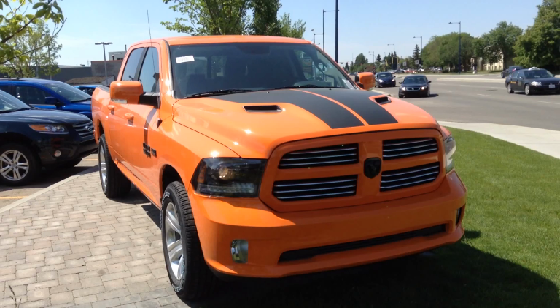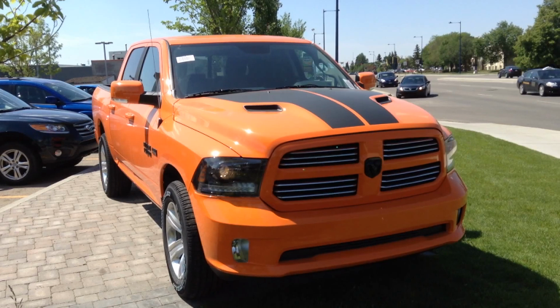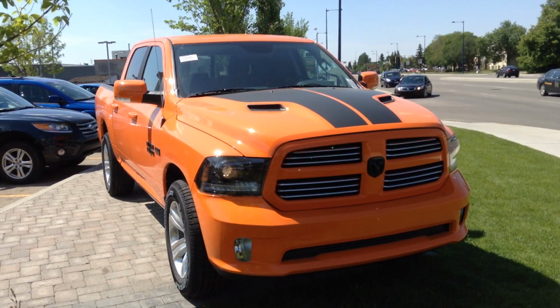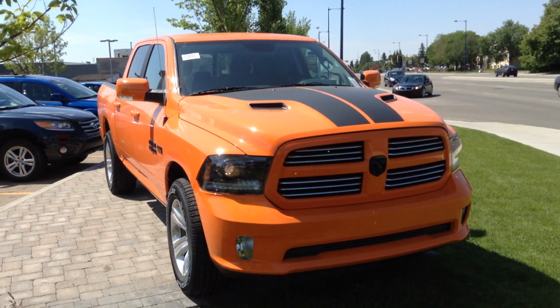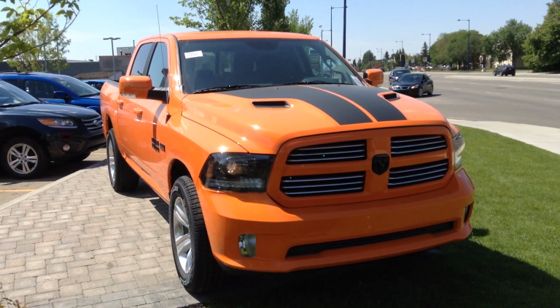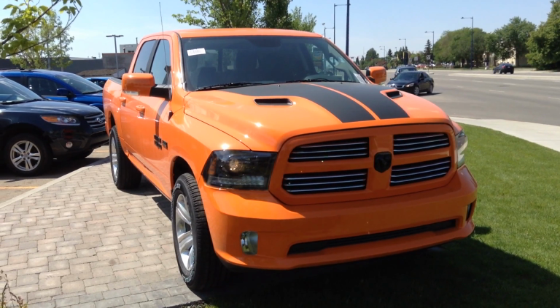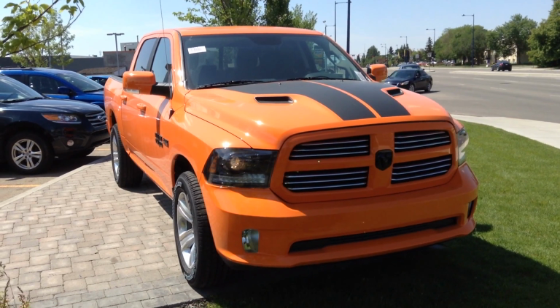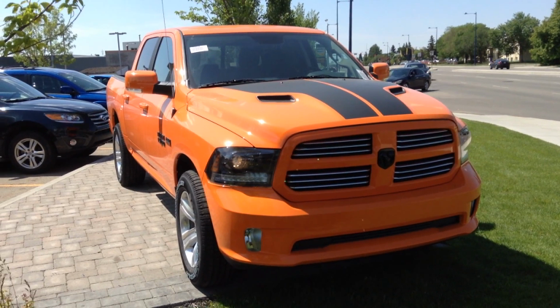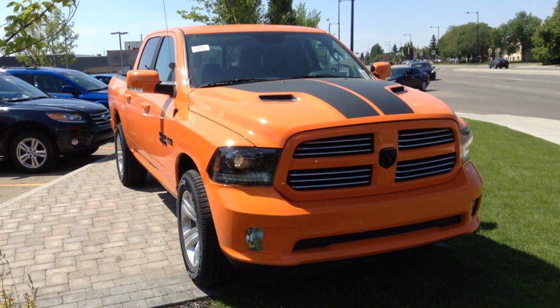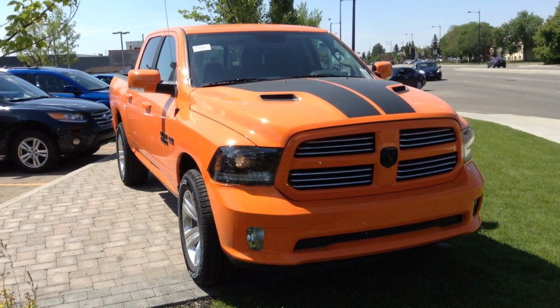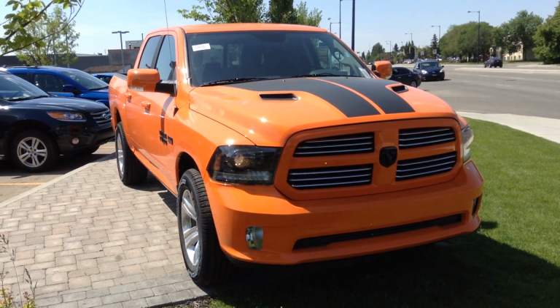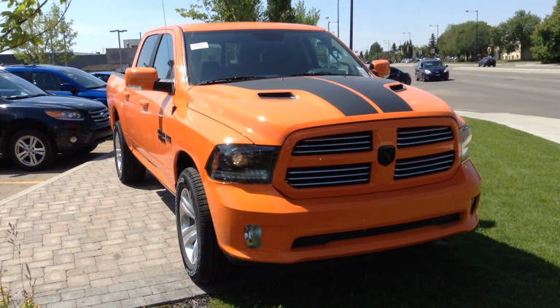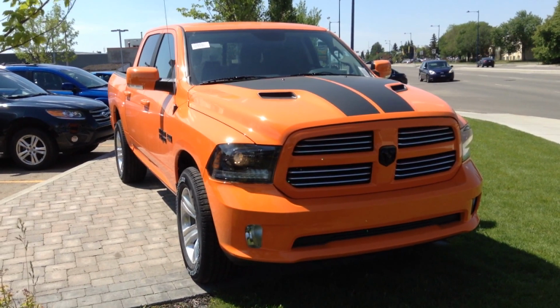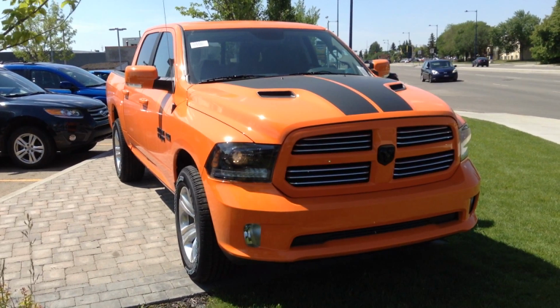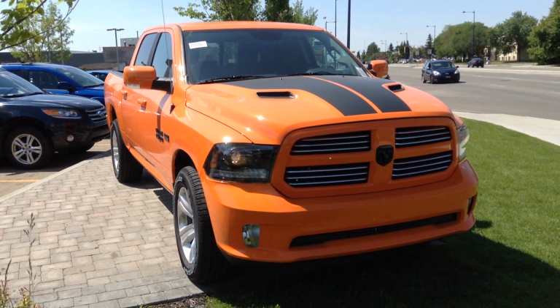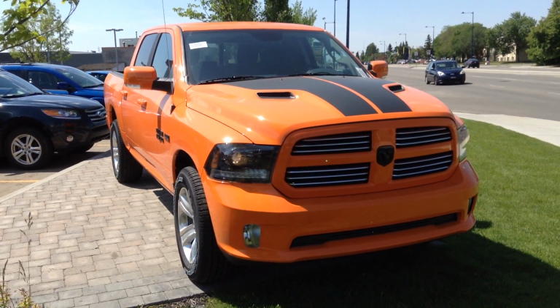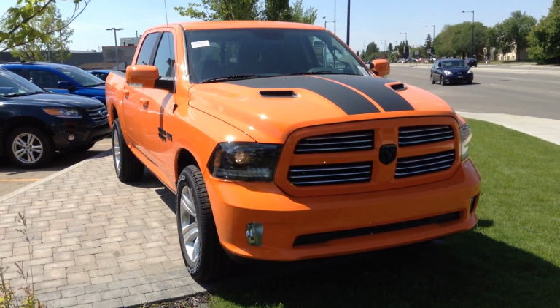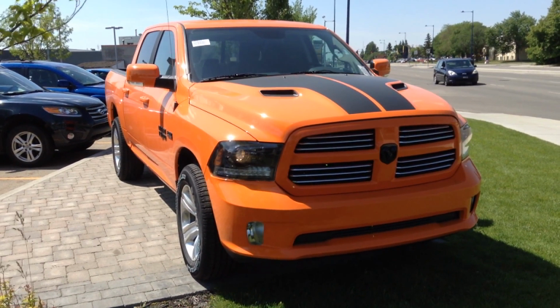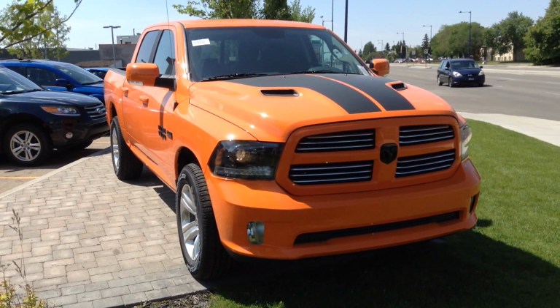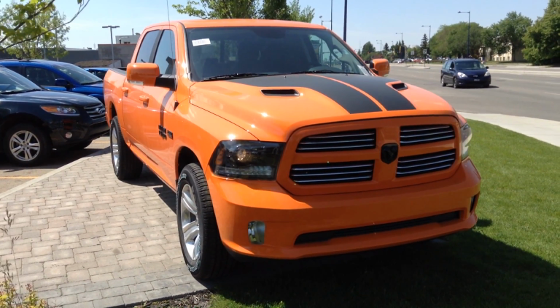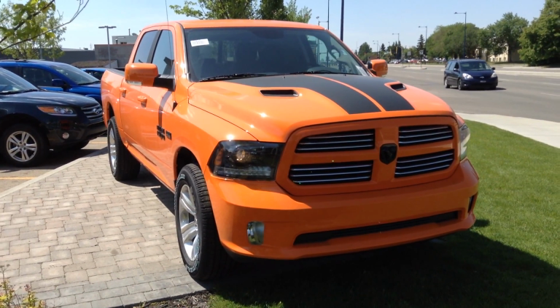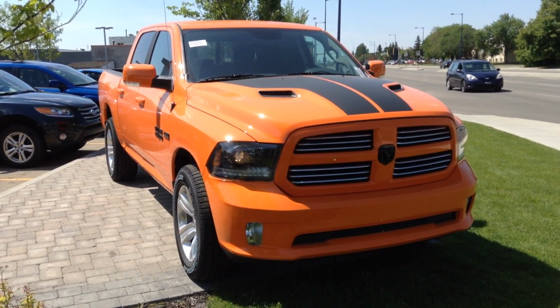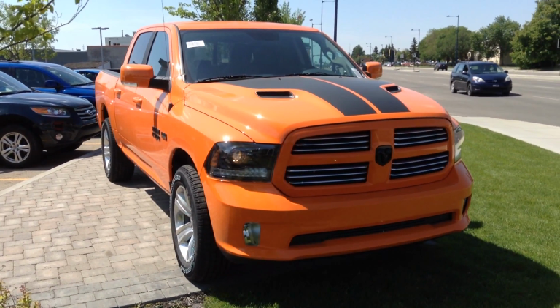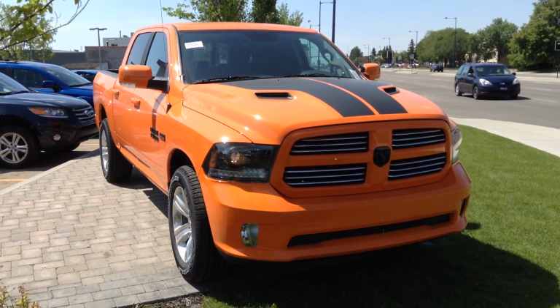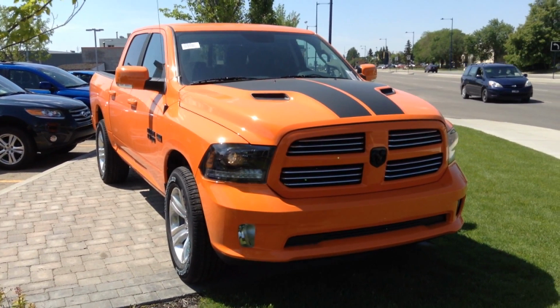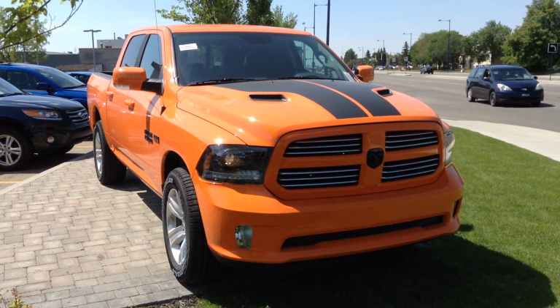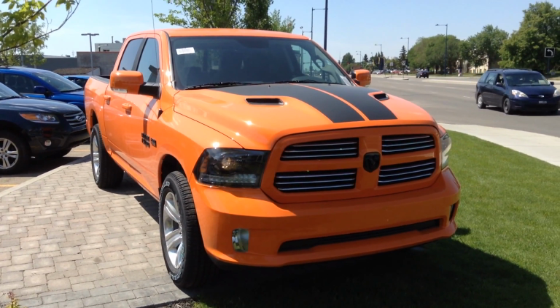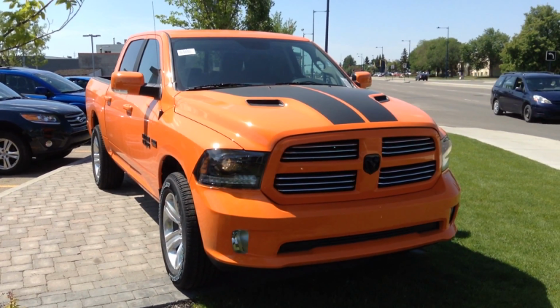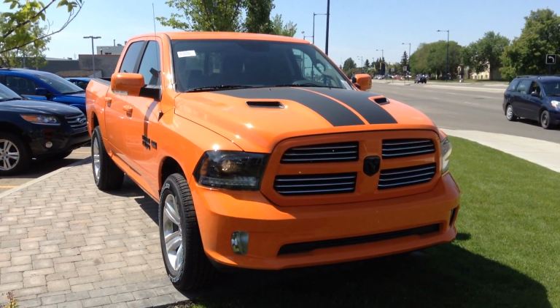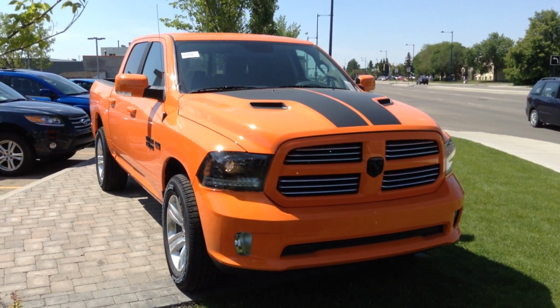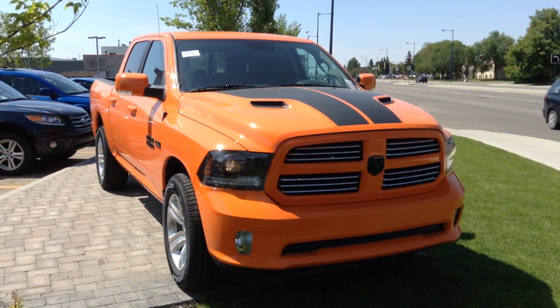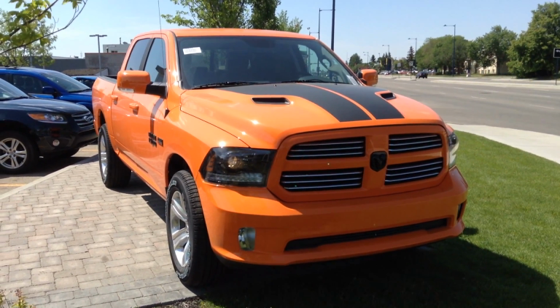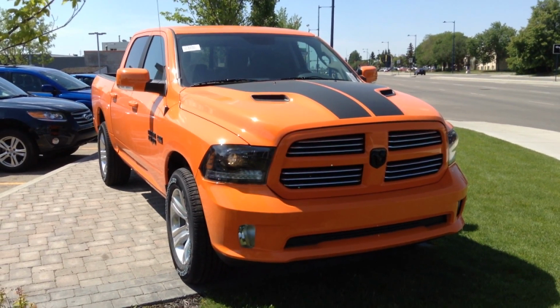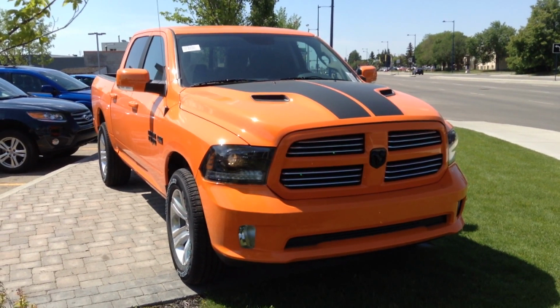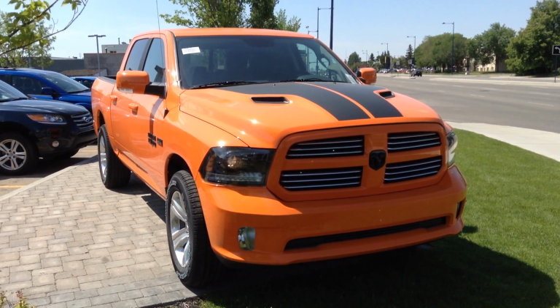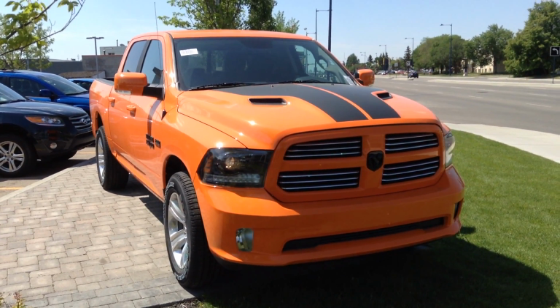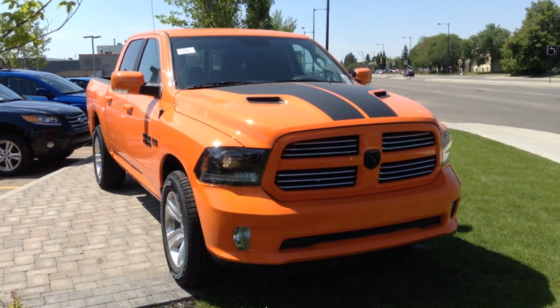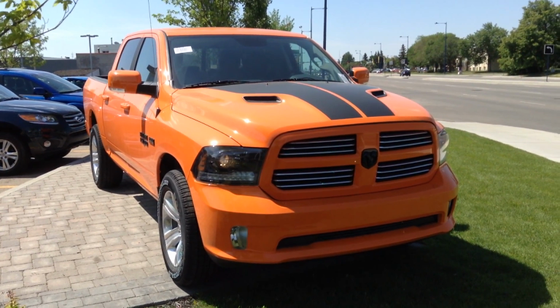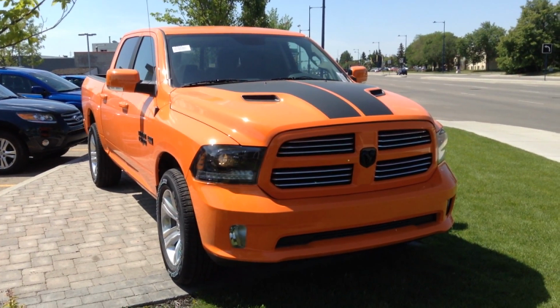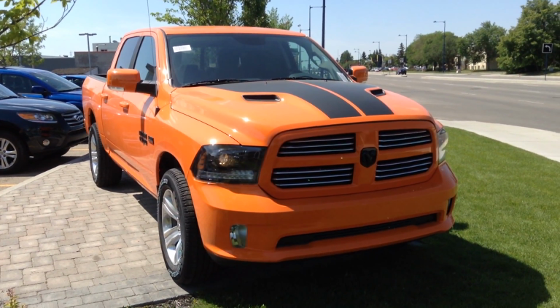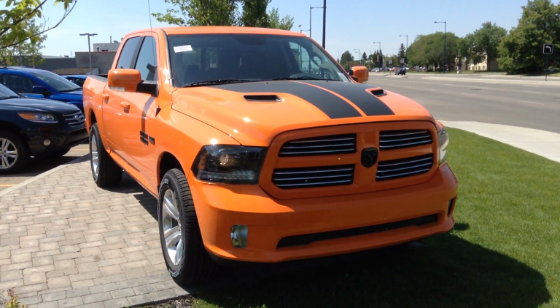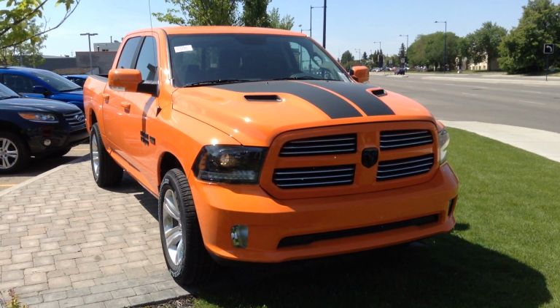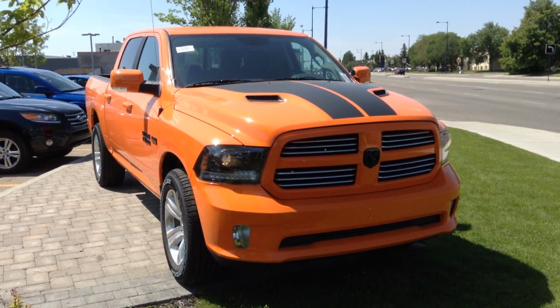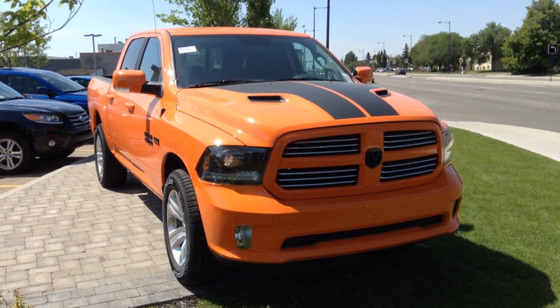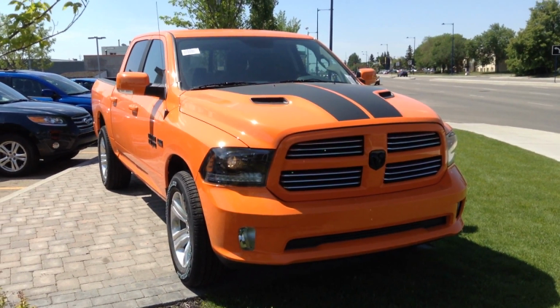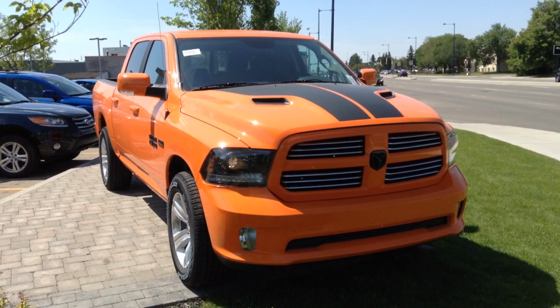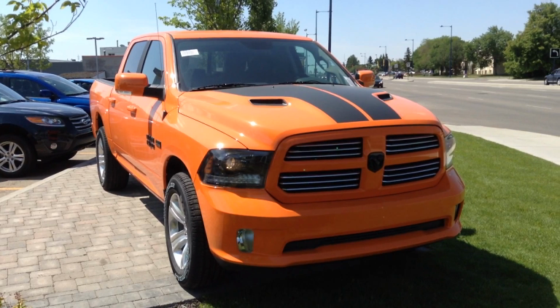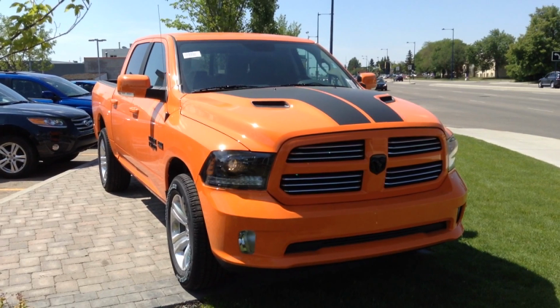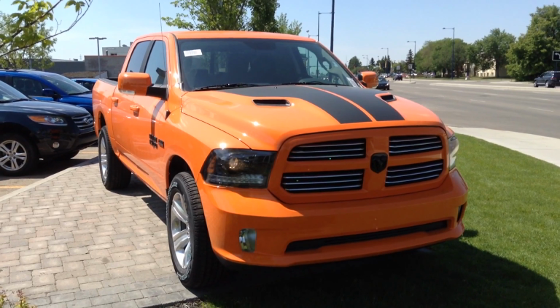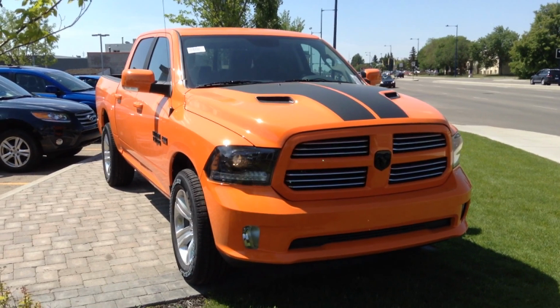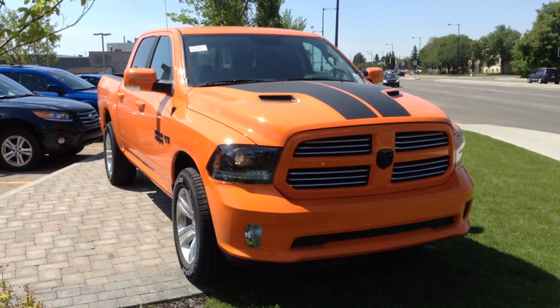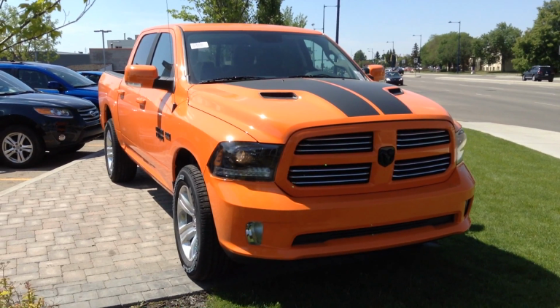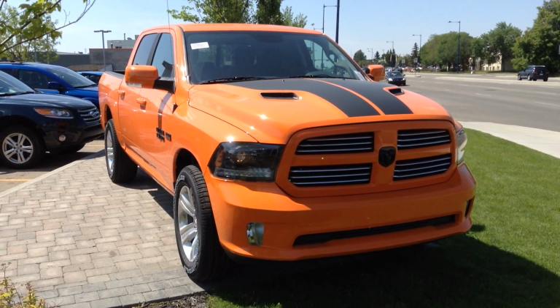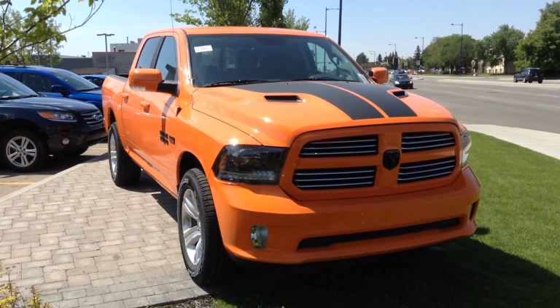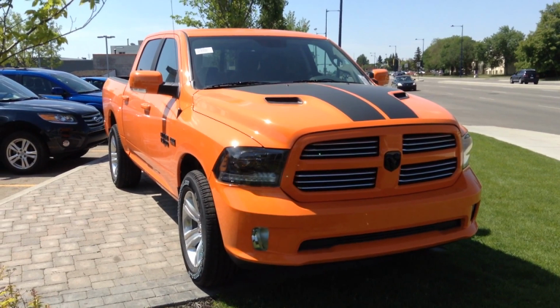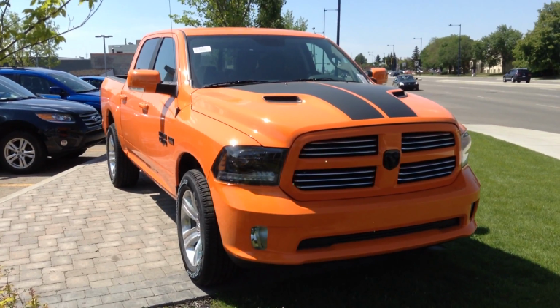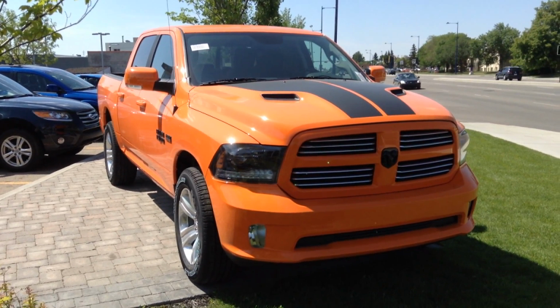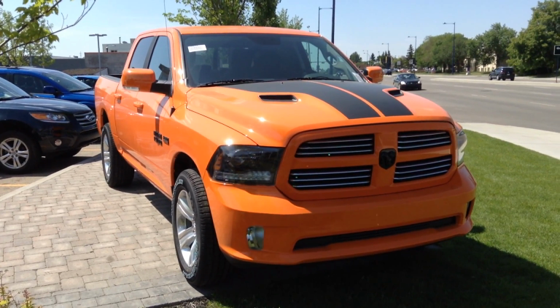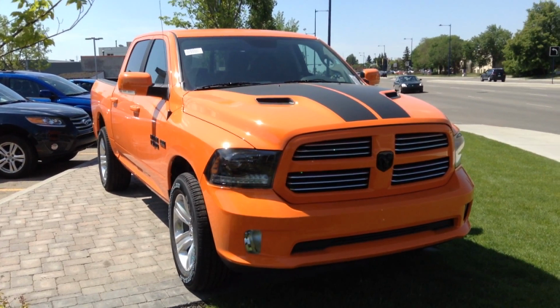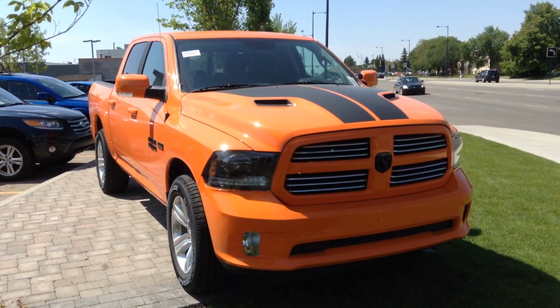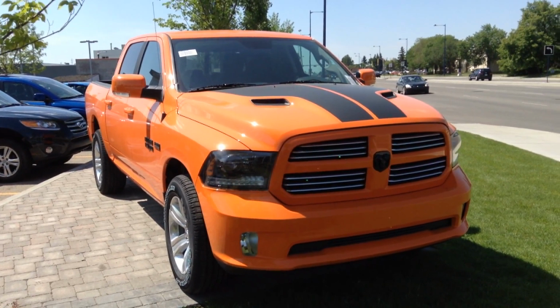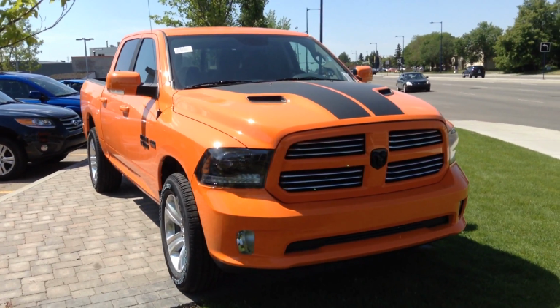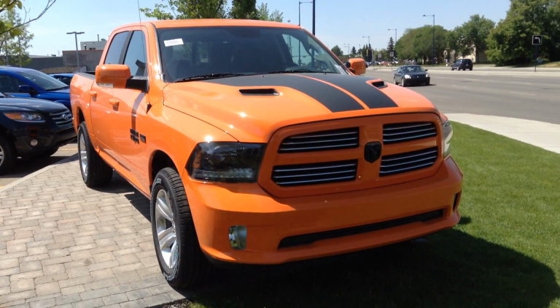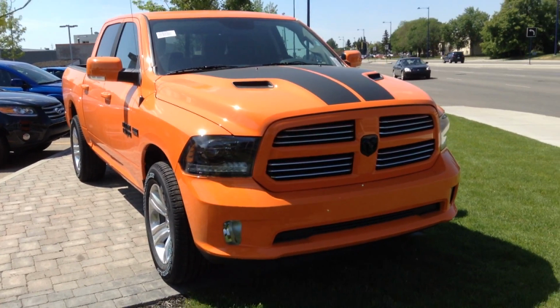Hey Dustin, Mike here at Londonderry Dodge in your truck department. I know you can't make it in until Saturday, just thought I'd send you a quick video of this orange Sport that you liked.